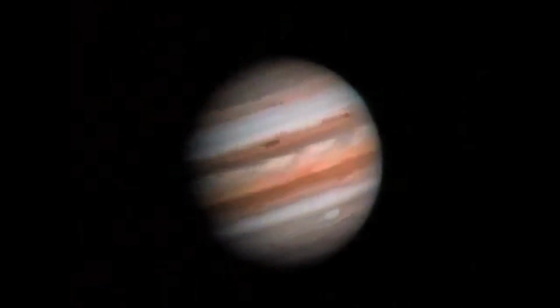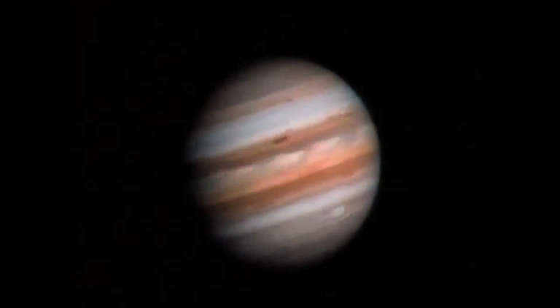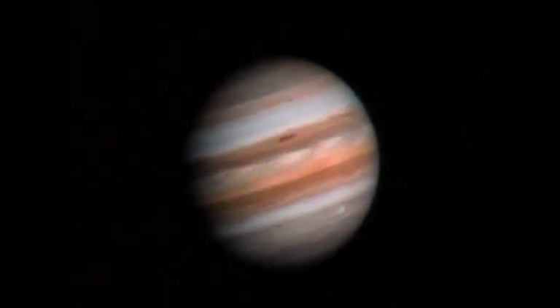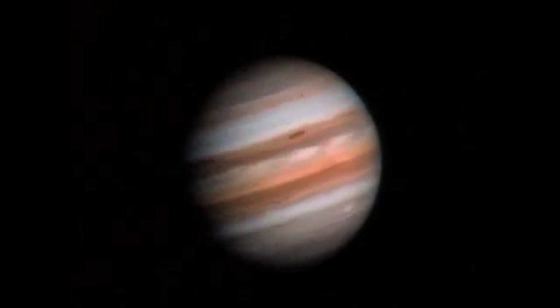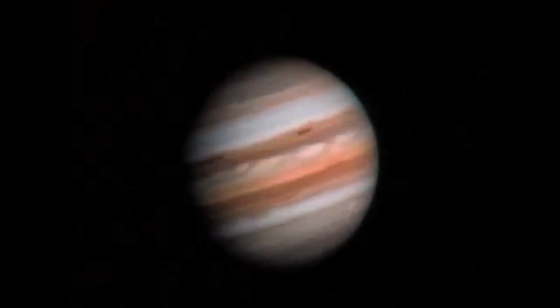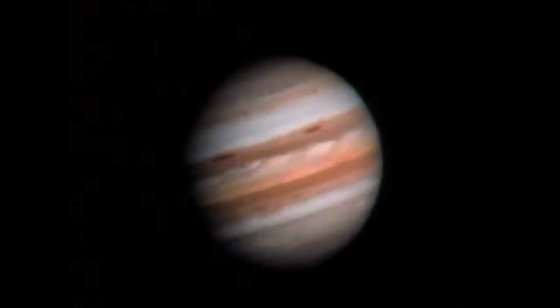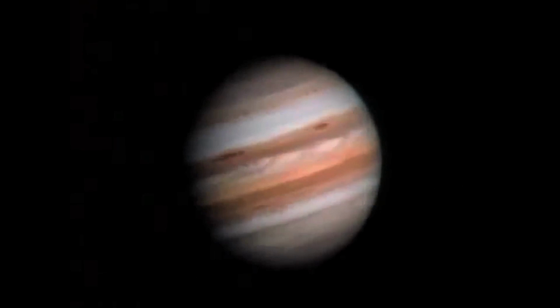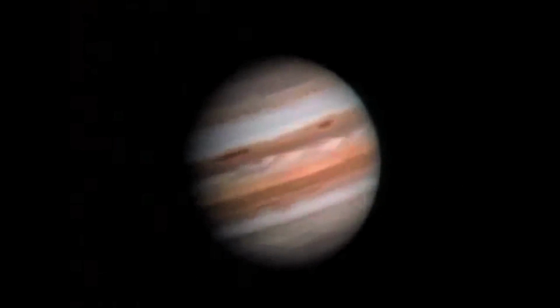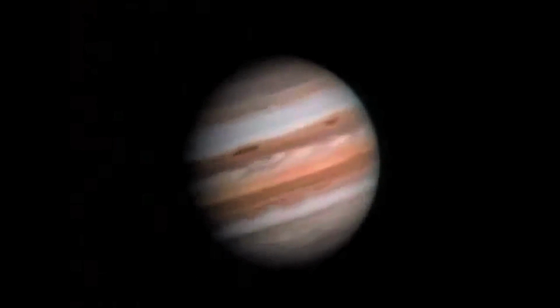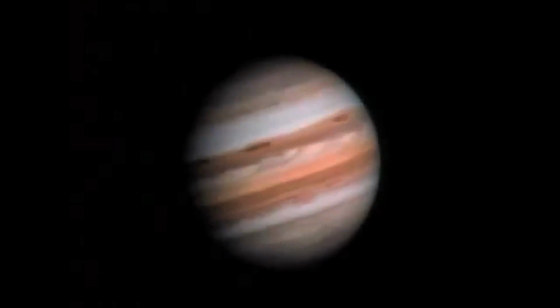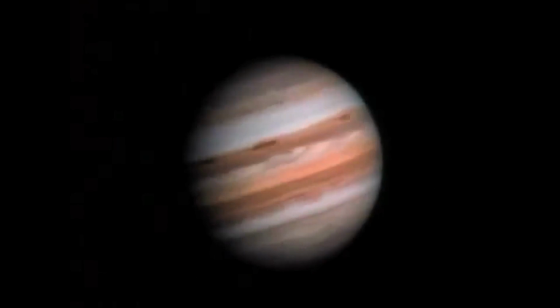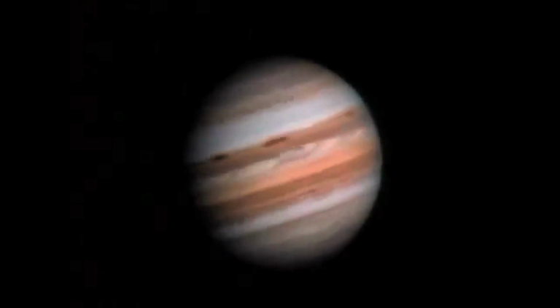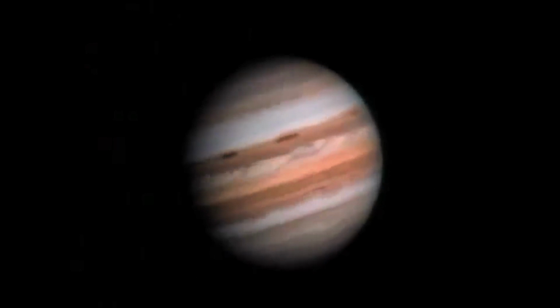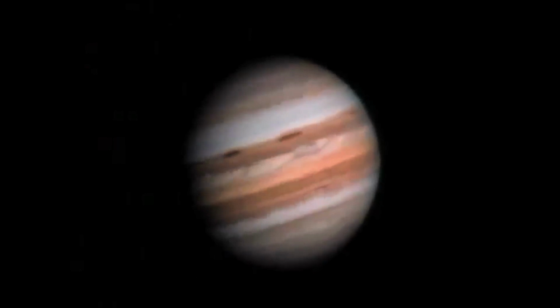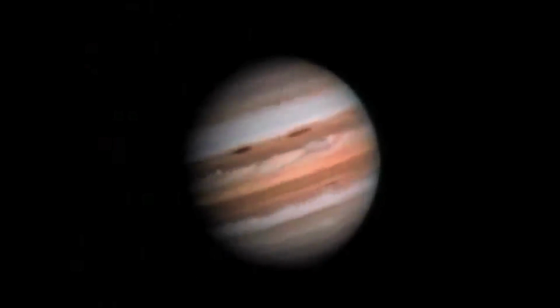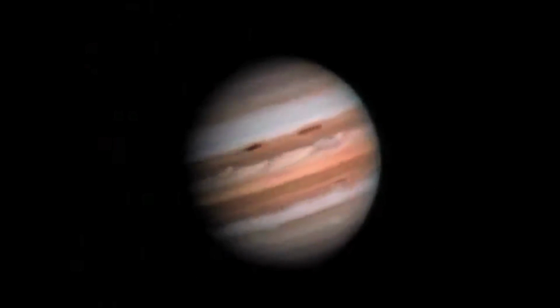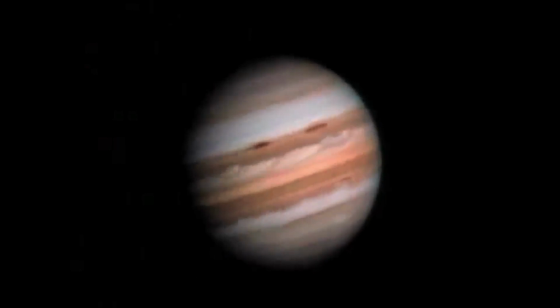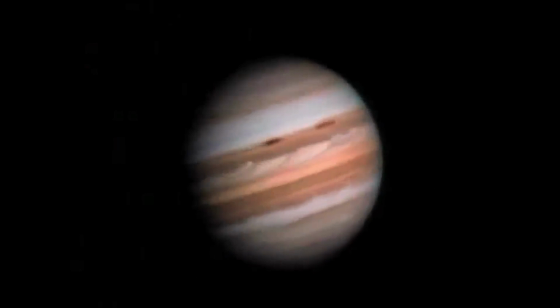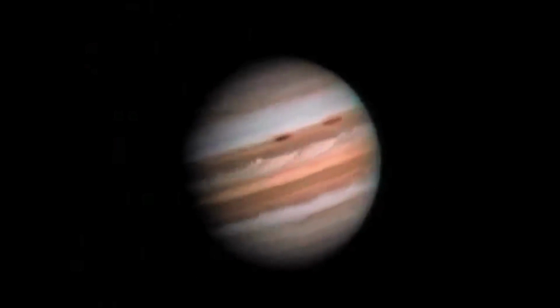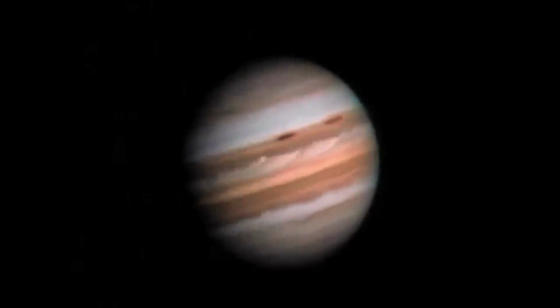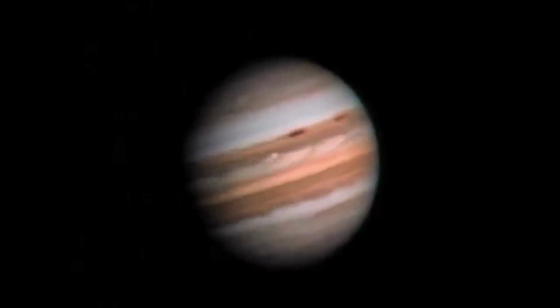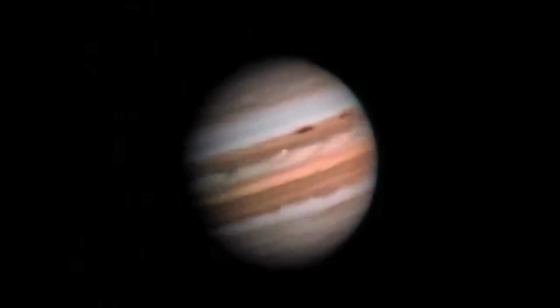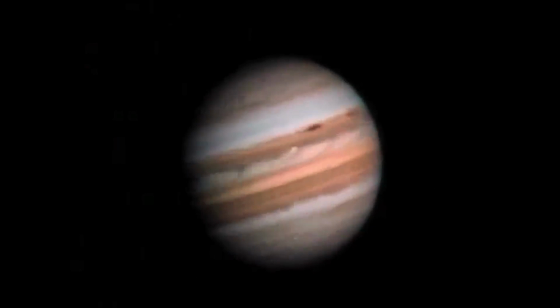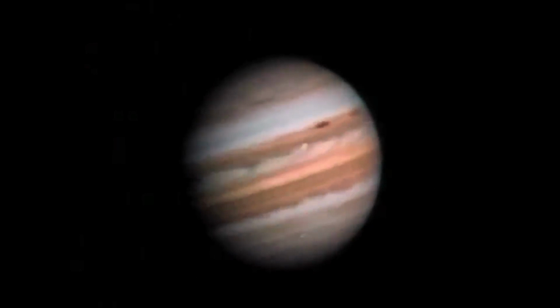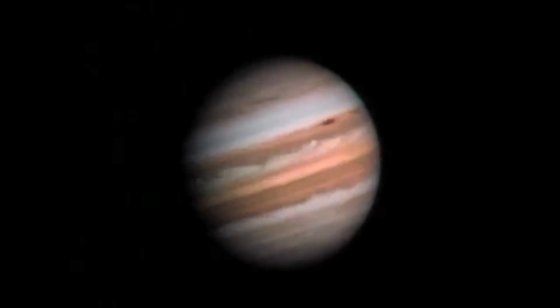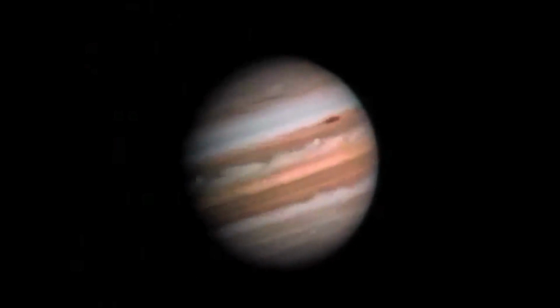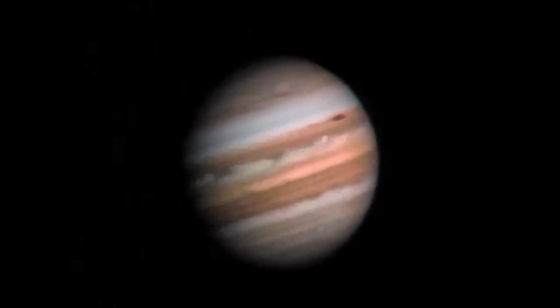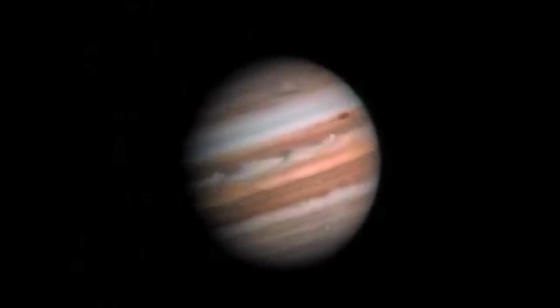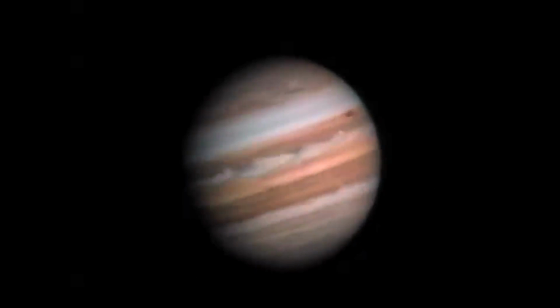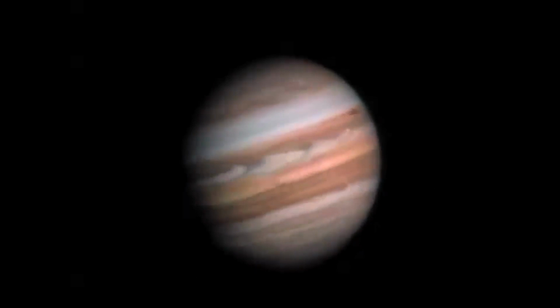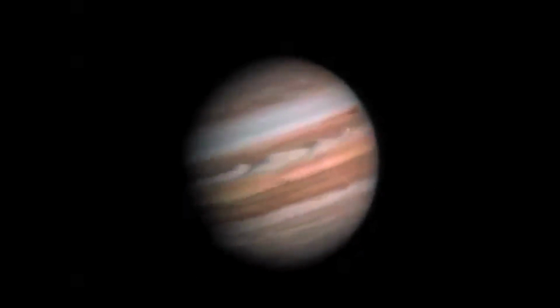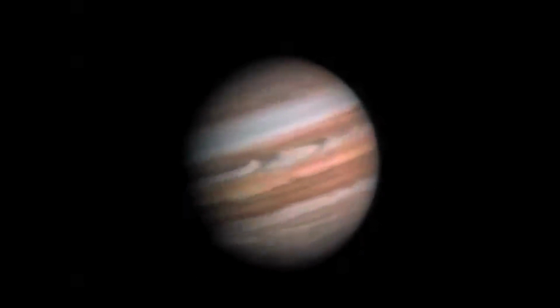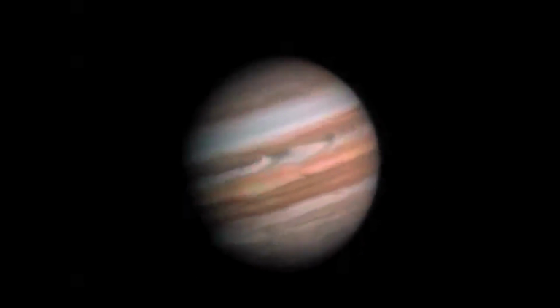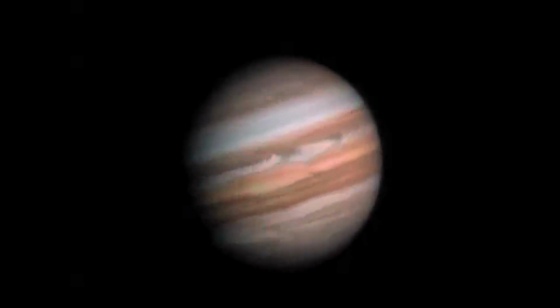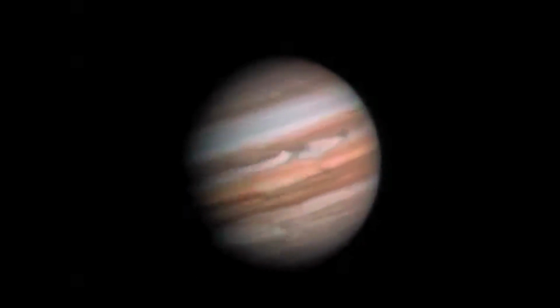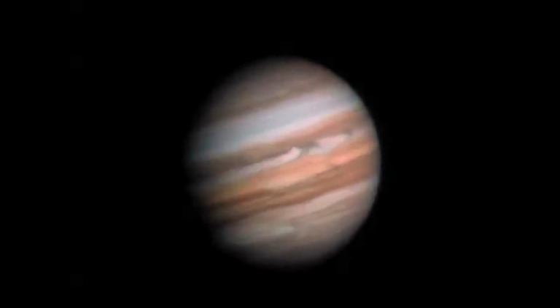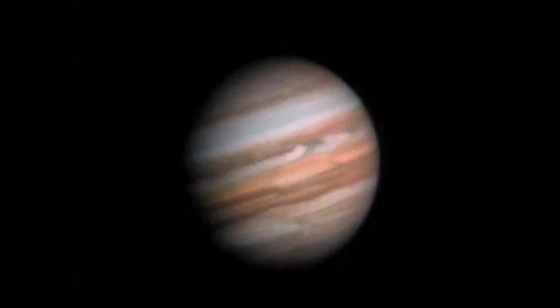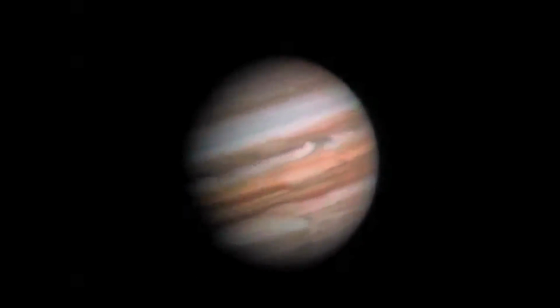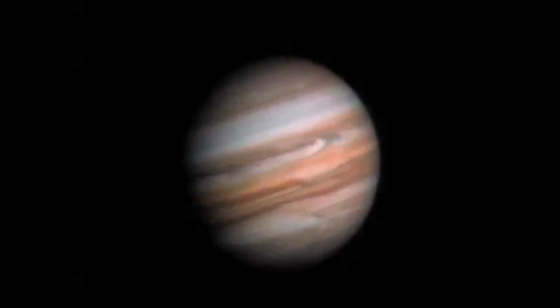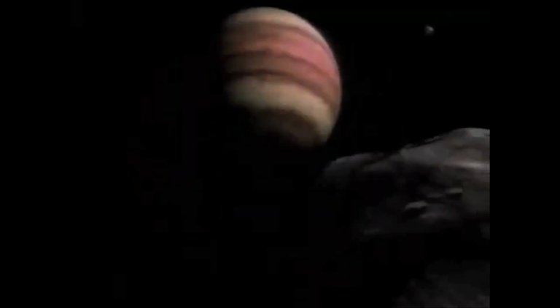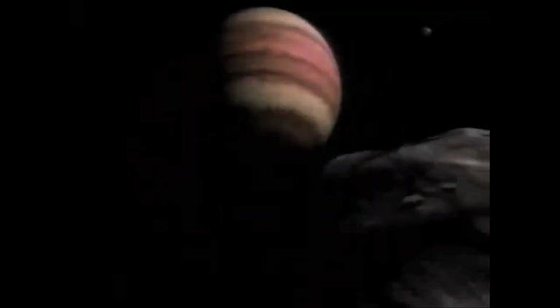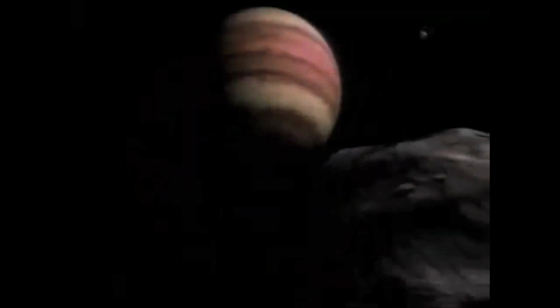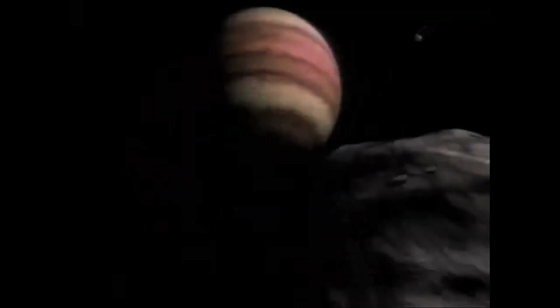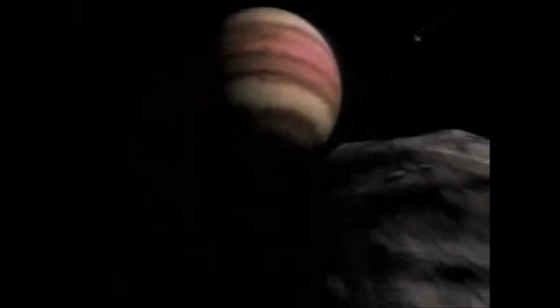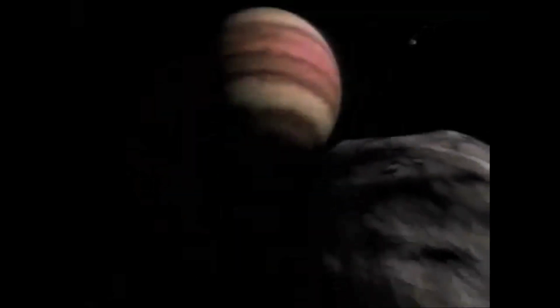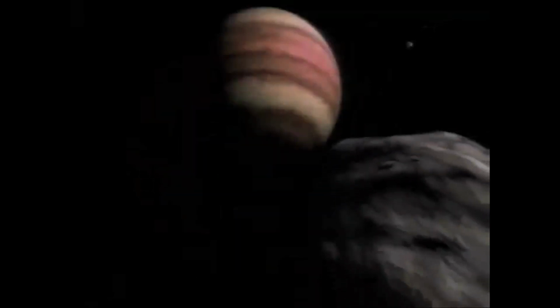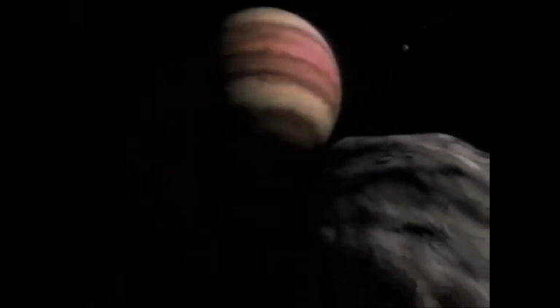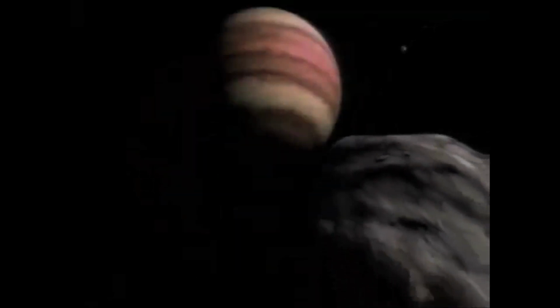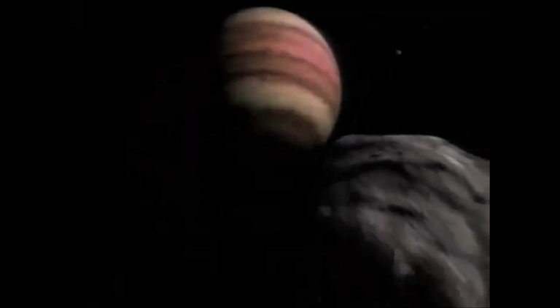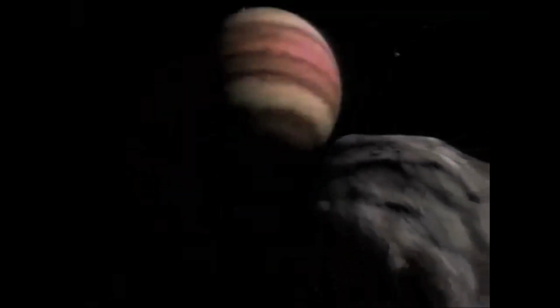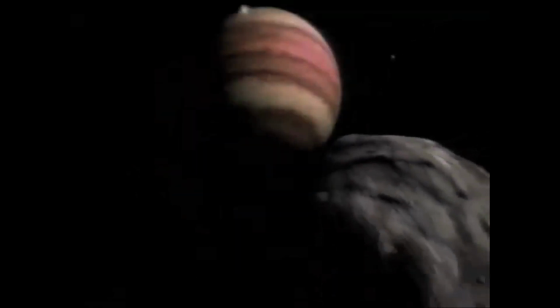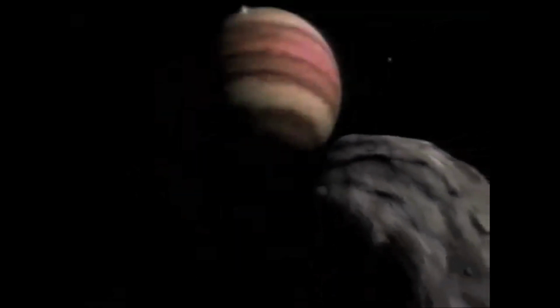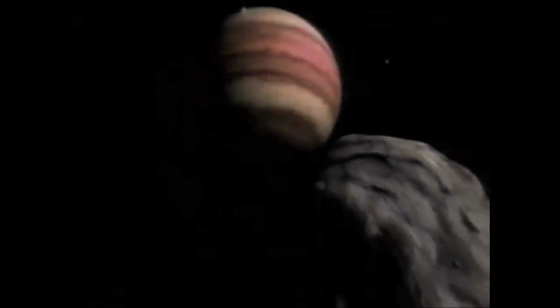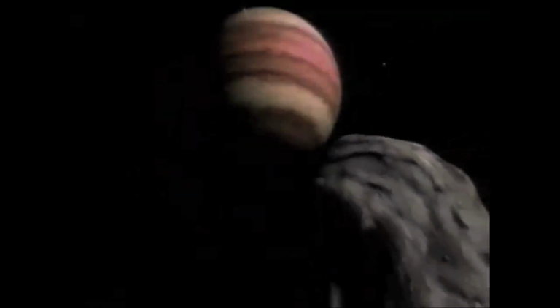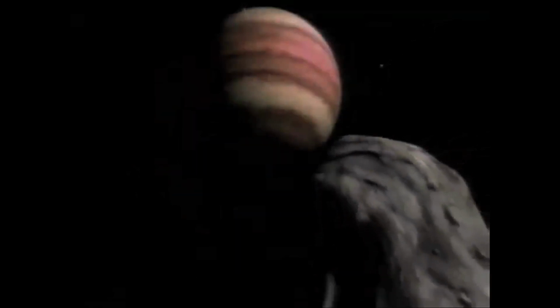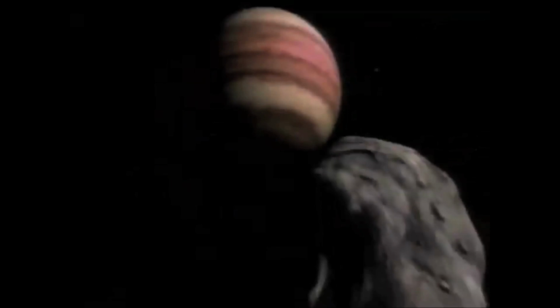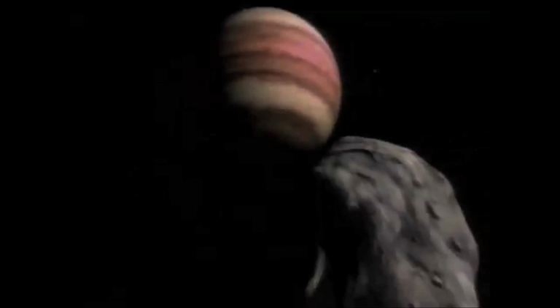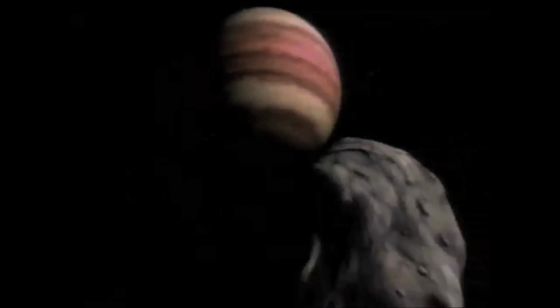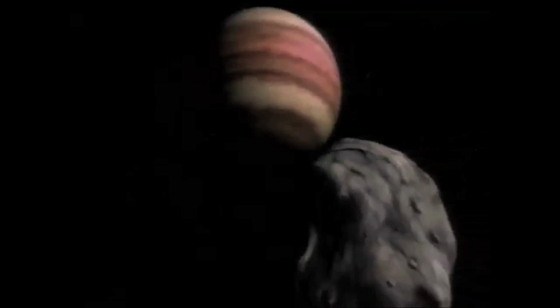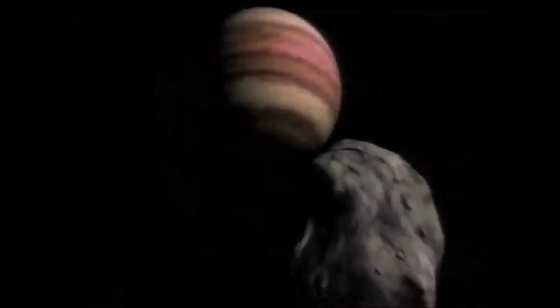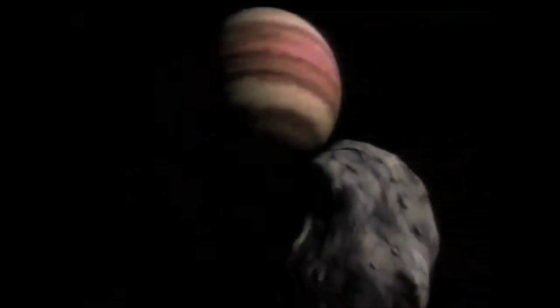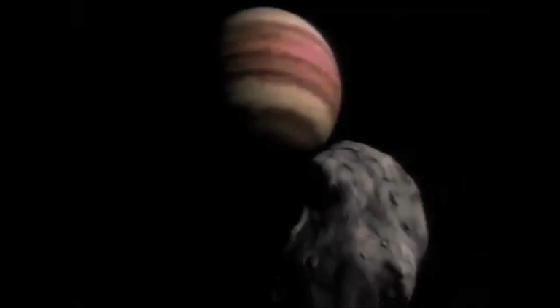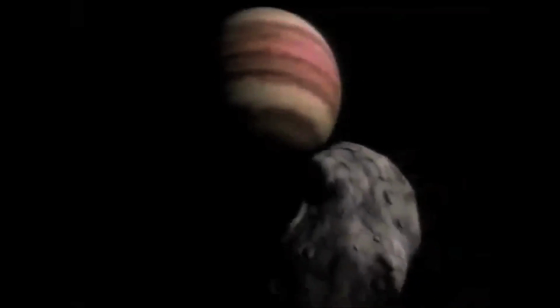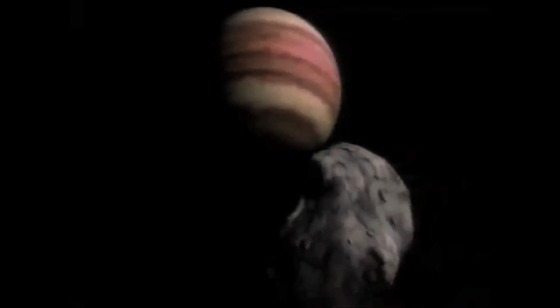After the Sun was formed, the gas and dust began to lose heat, turn into solids, and clump together. This is how Jupiter was formed.